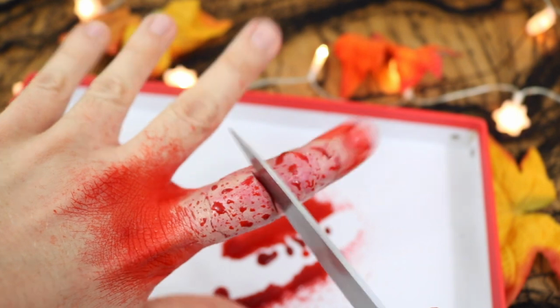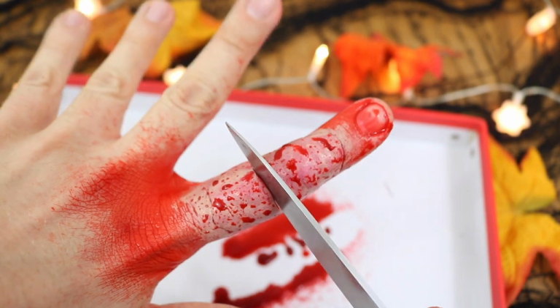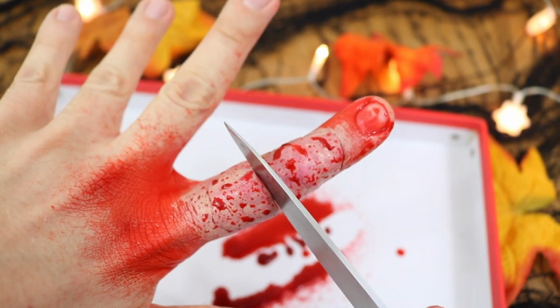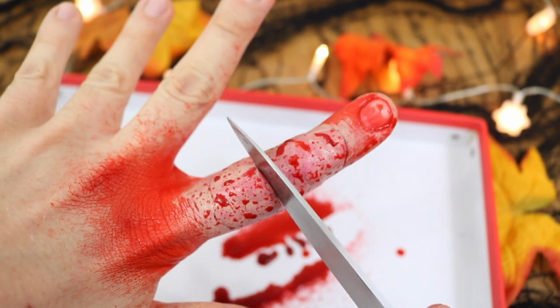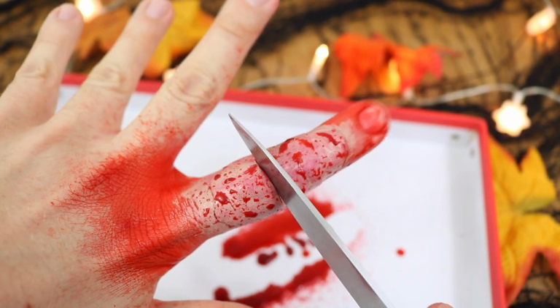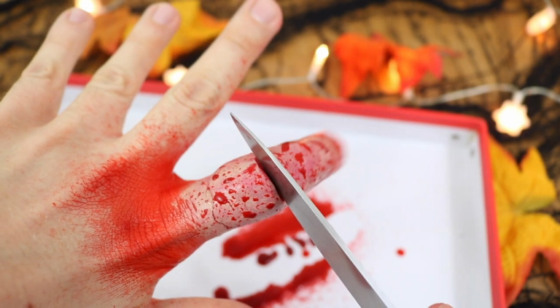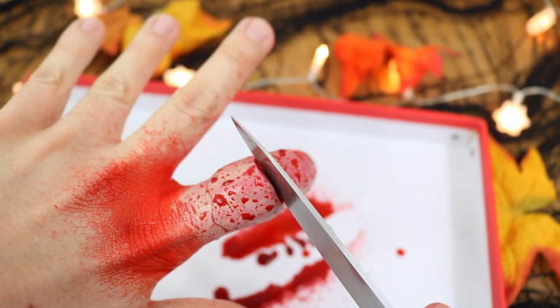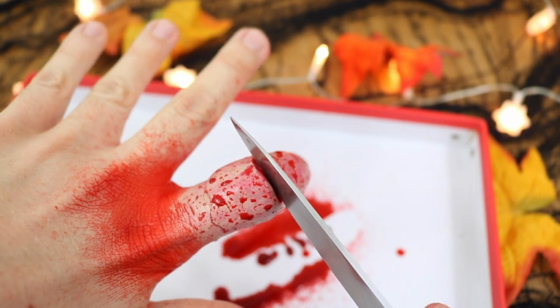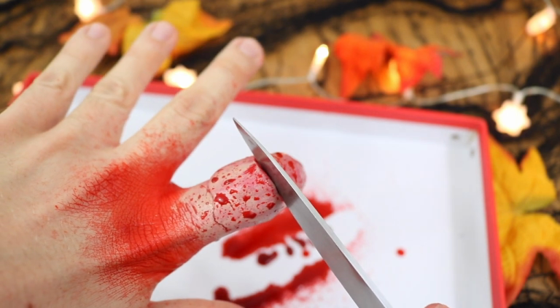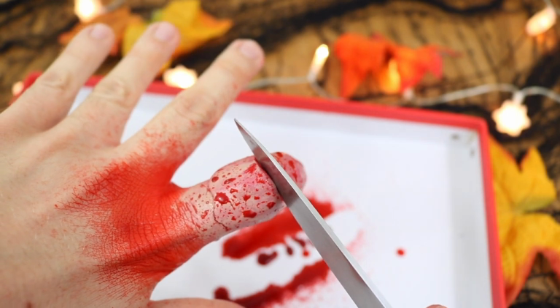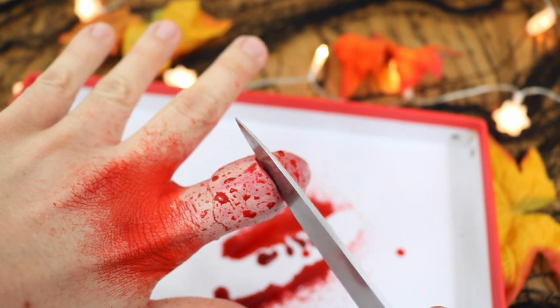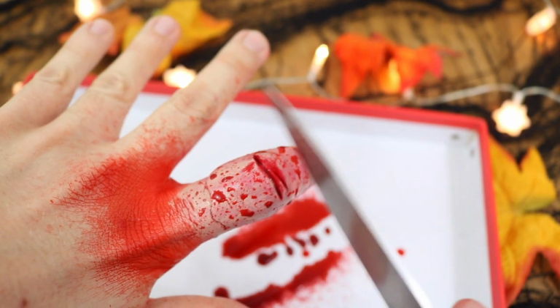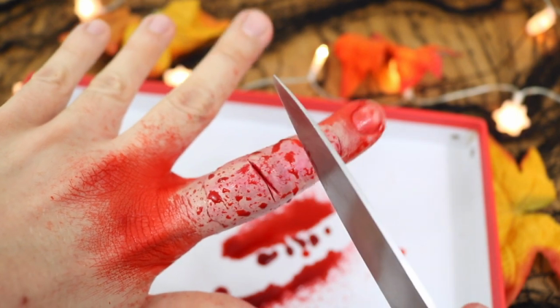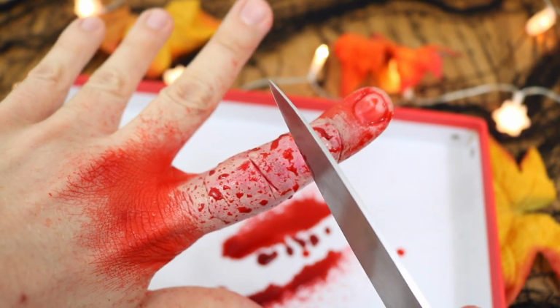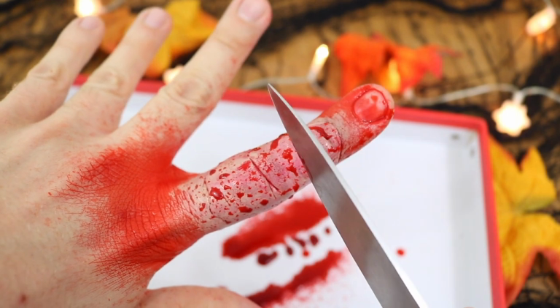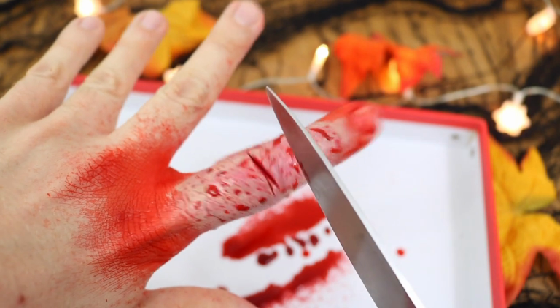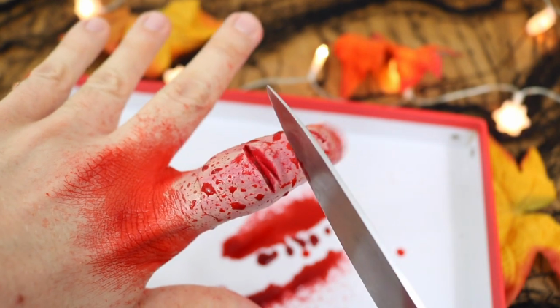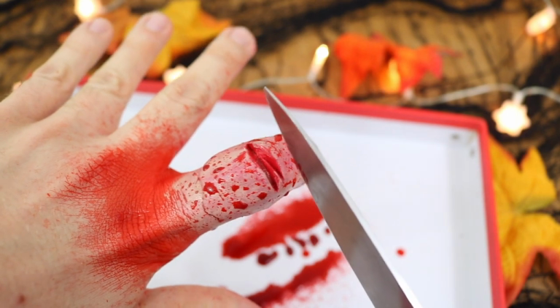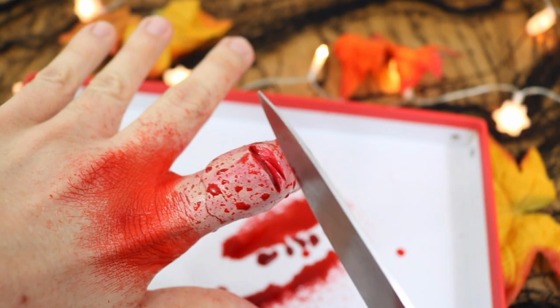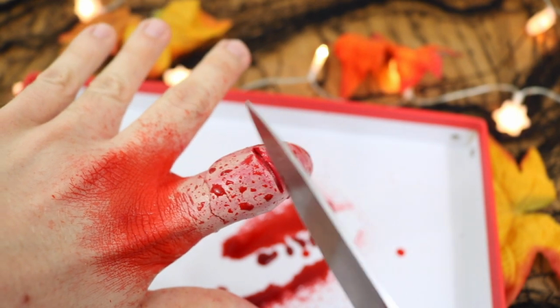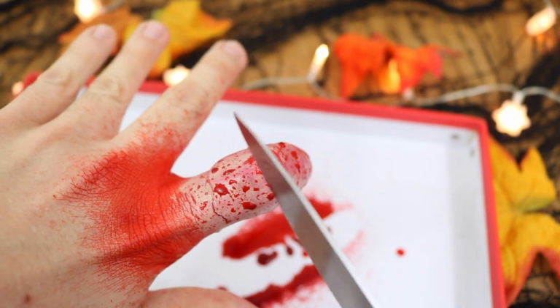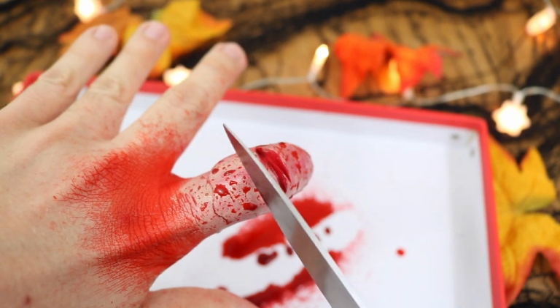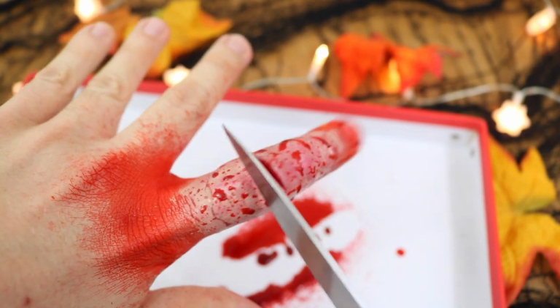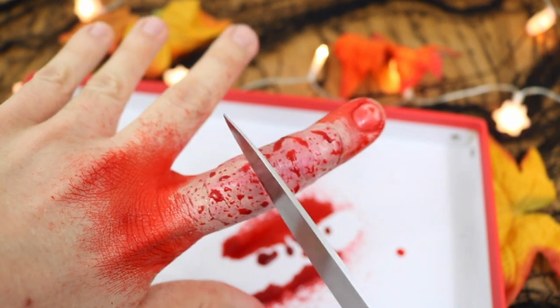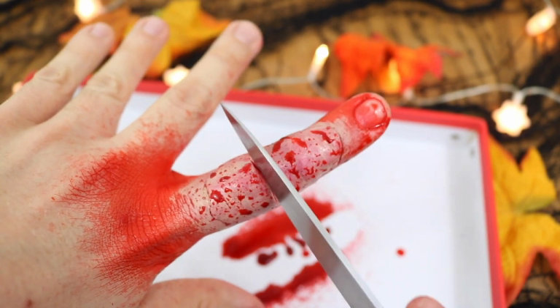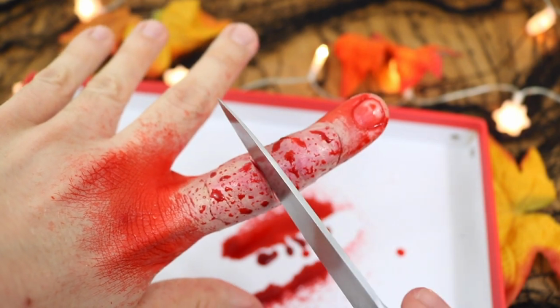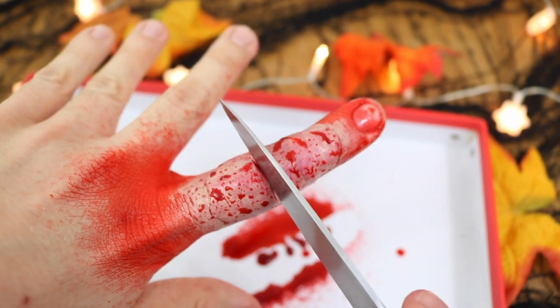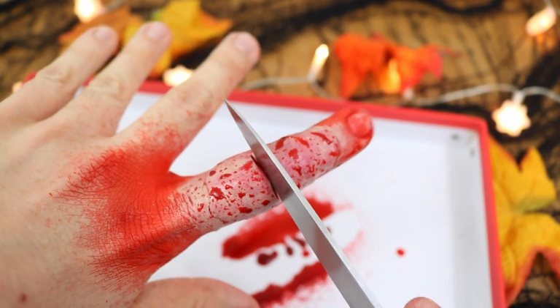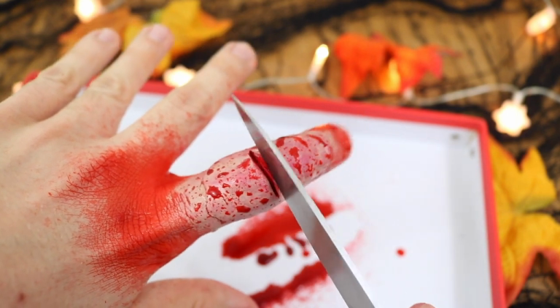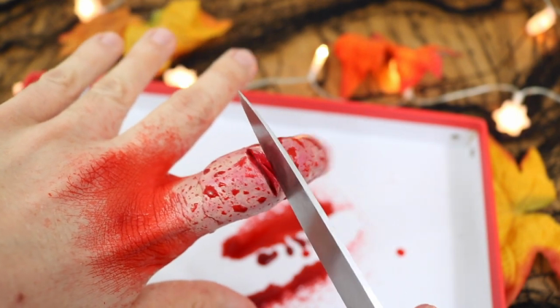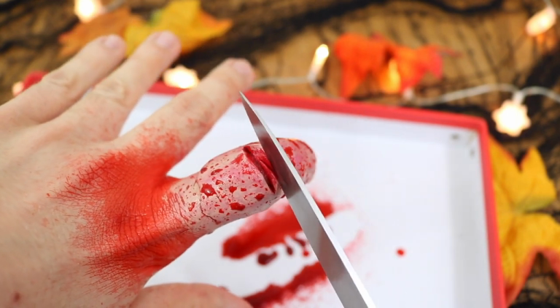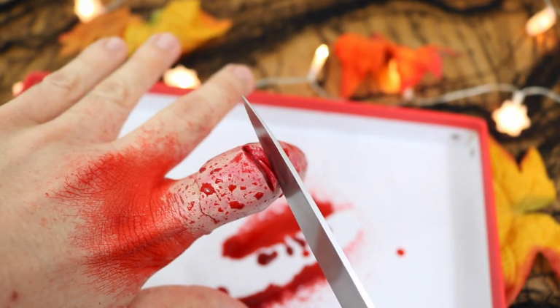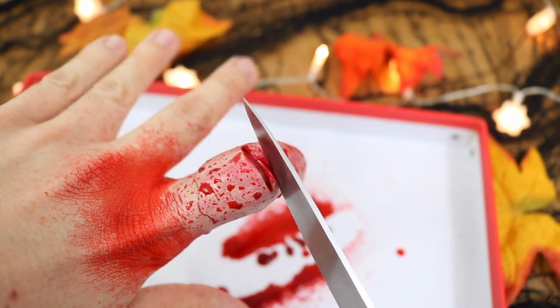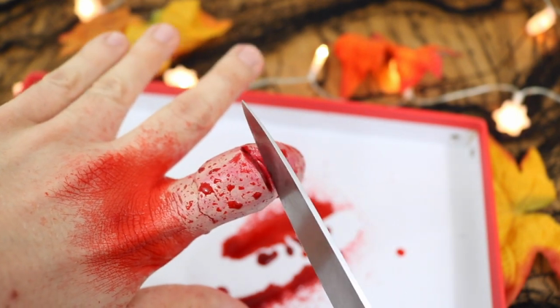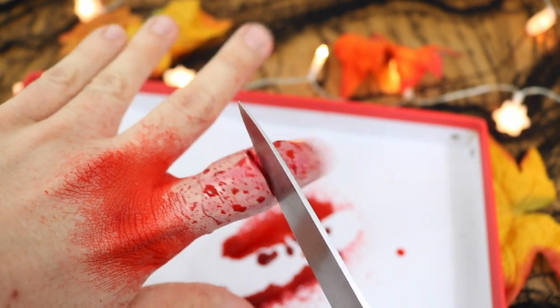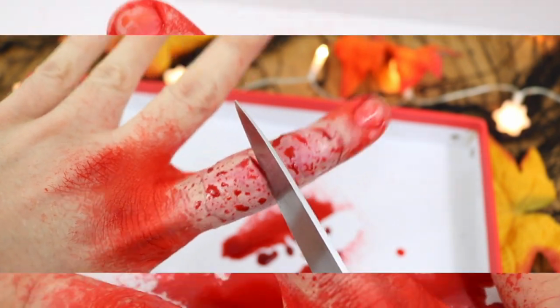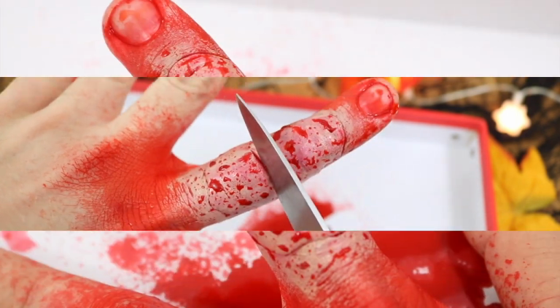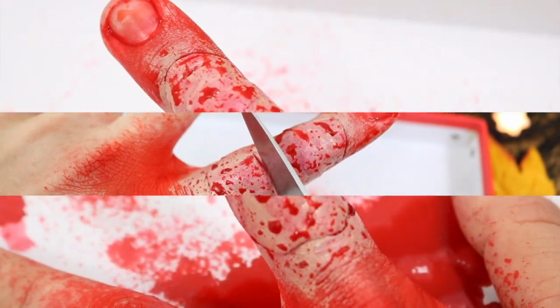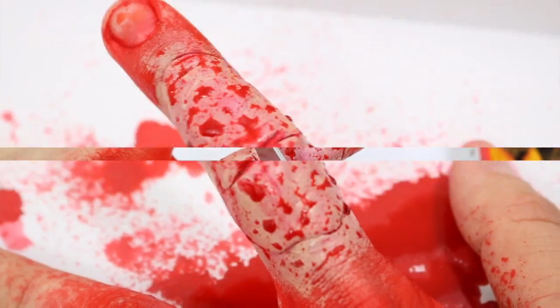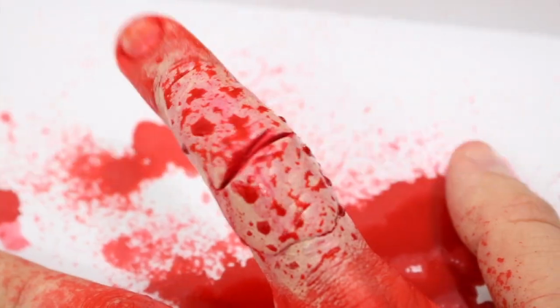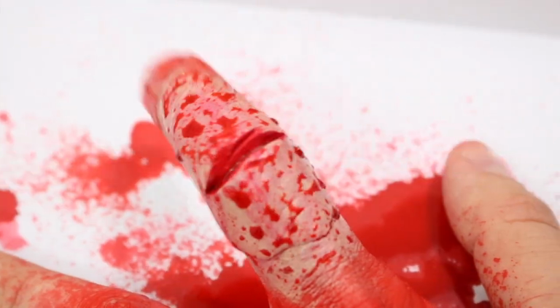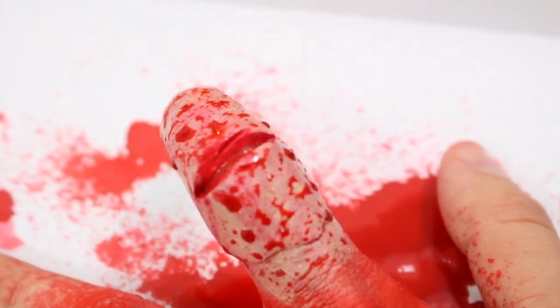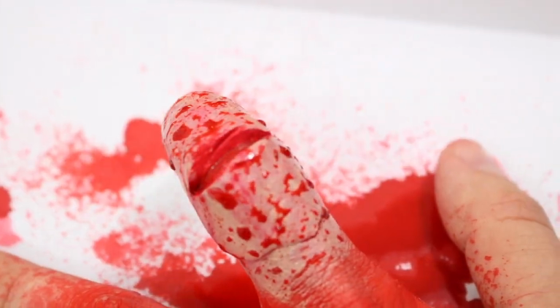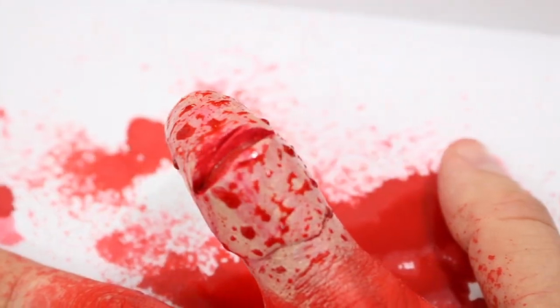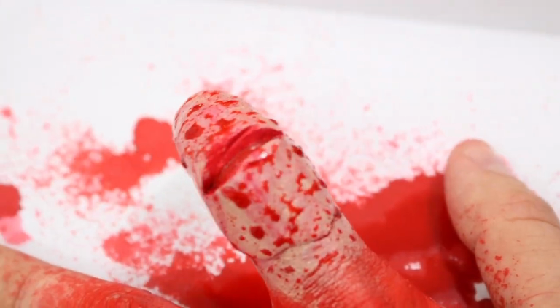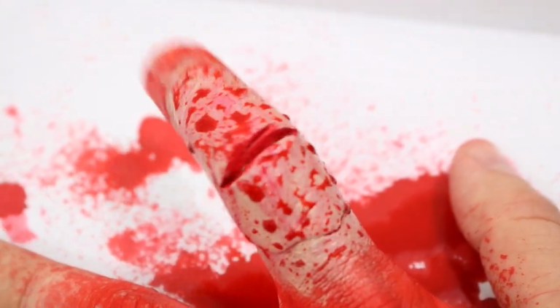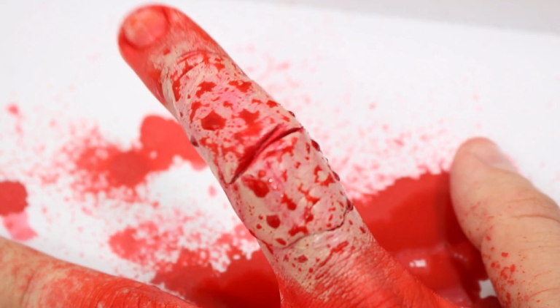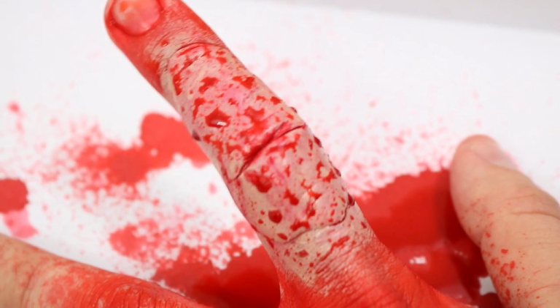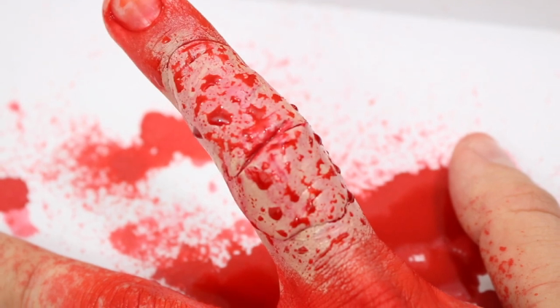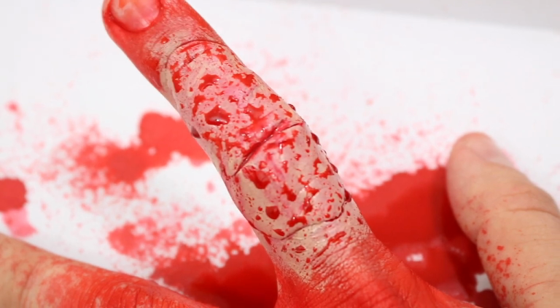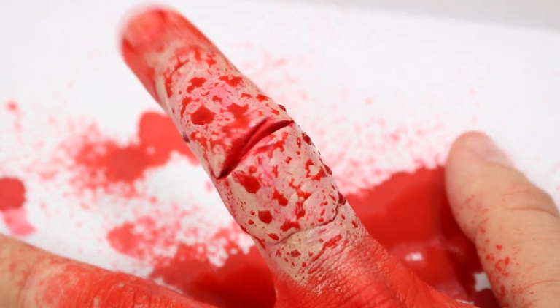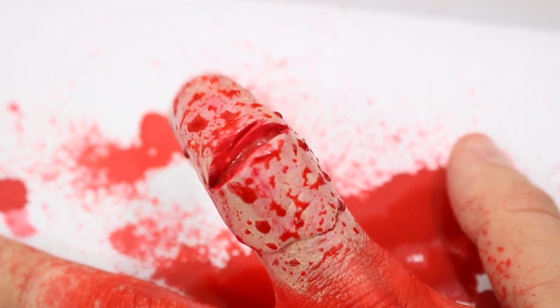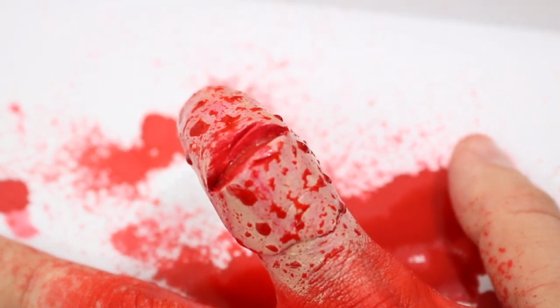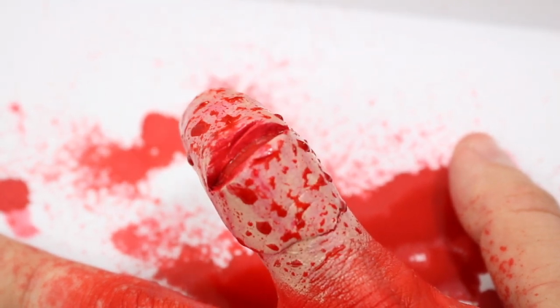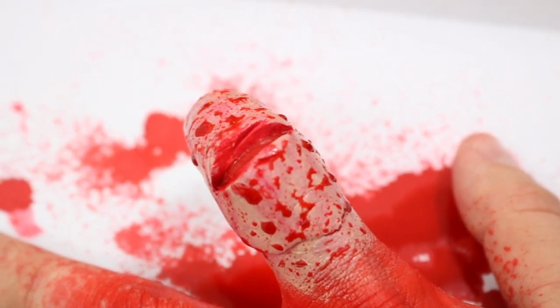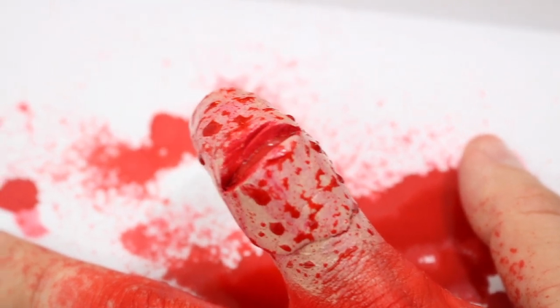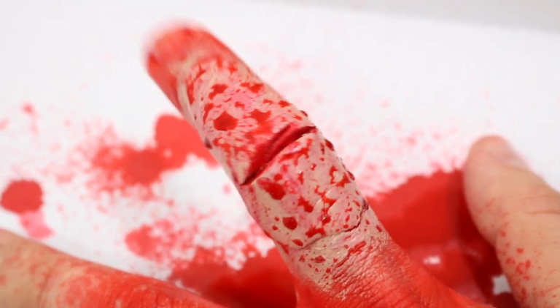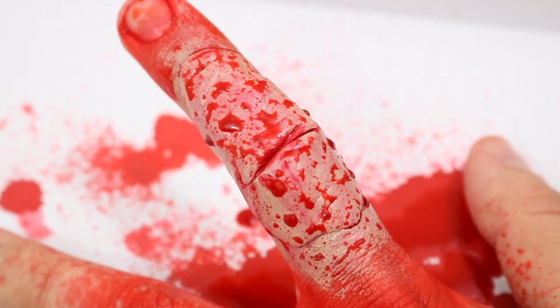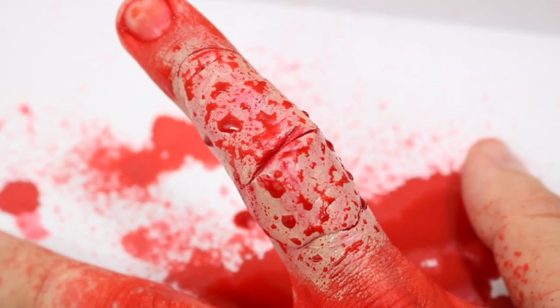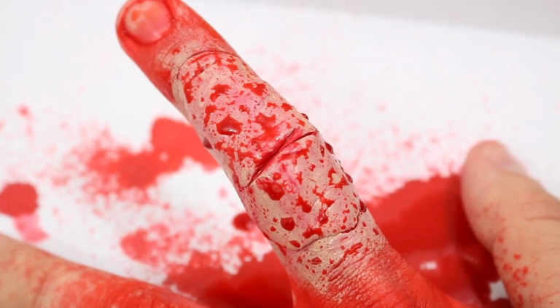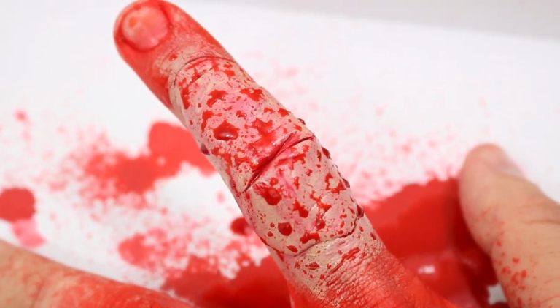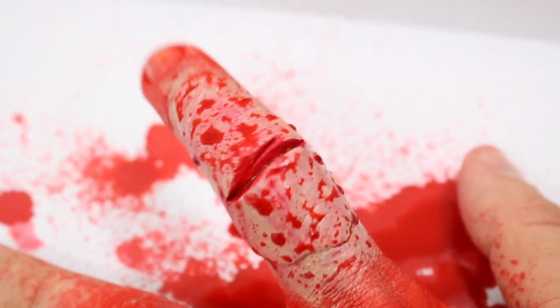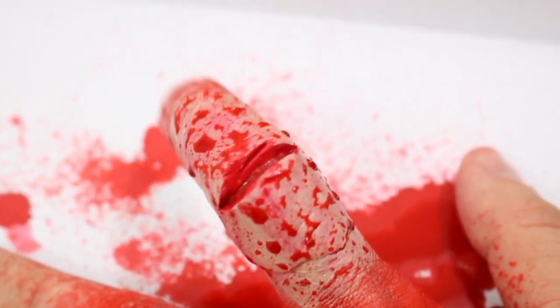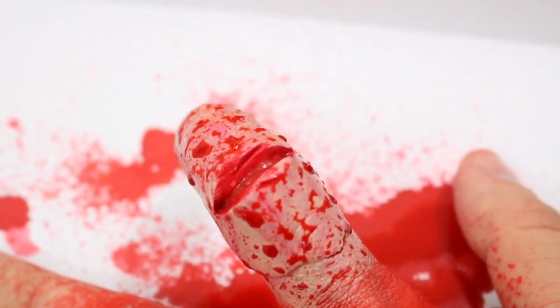I think this is the perfect trick to scare your friends and family for Halloween. Let me know — do you think it looks realistic? I do!